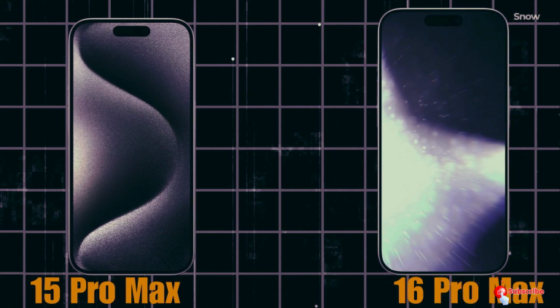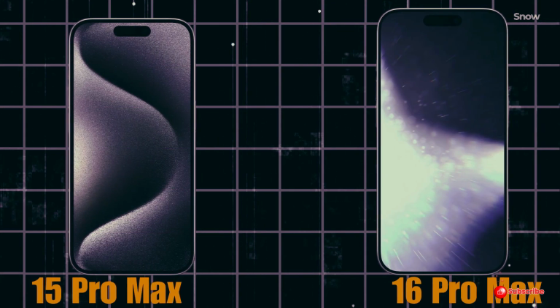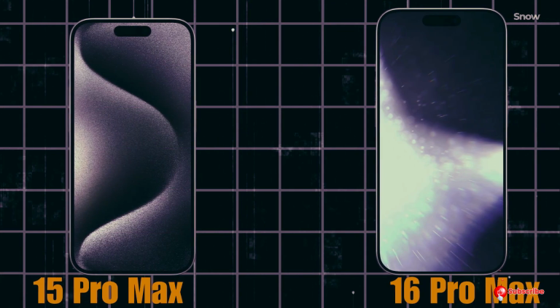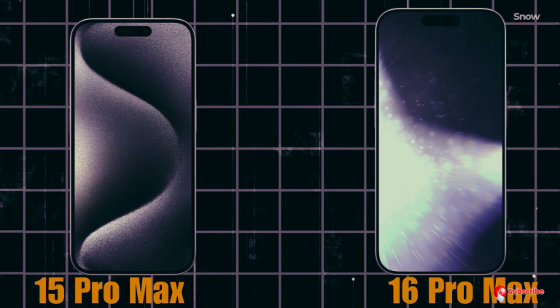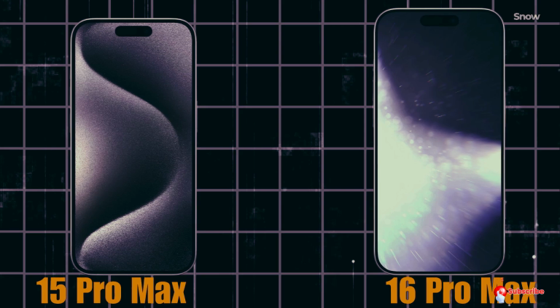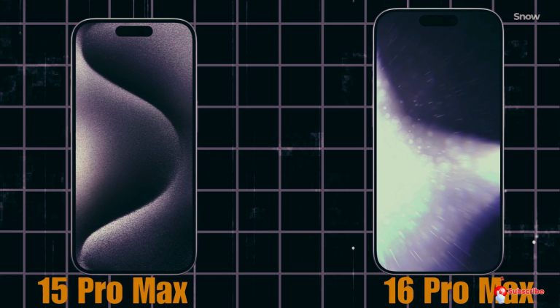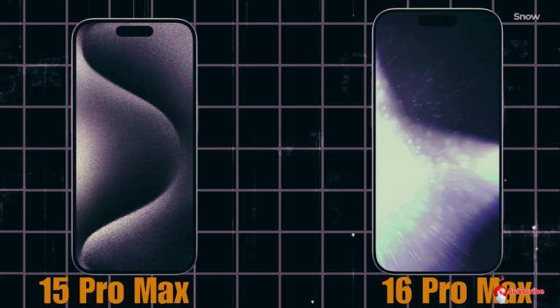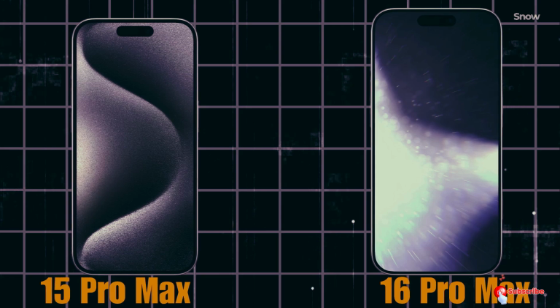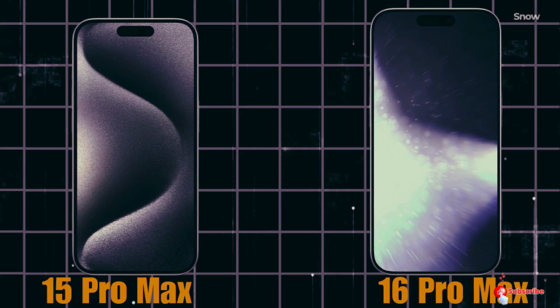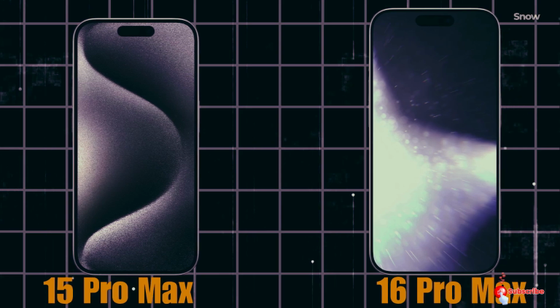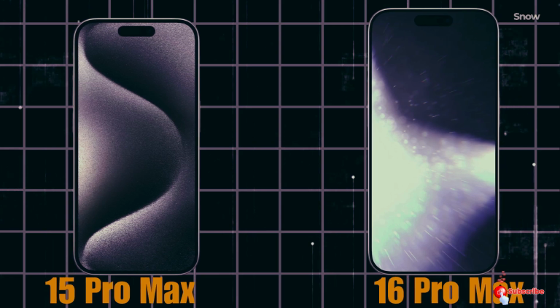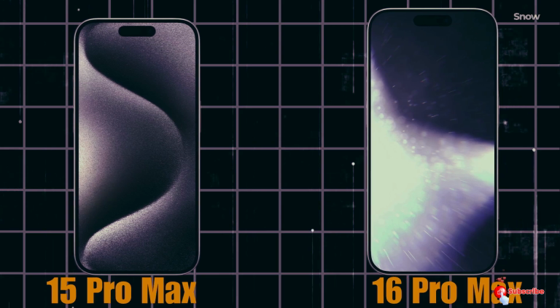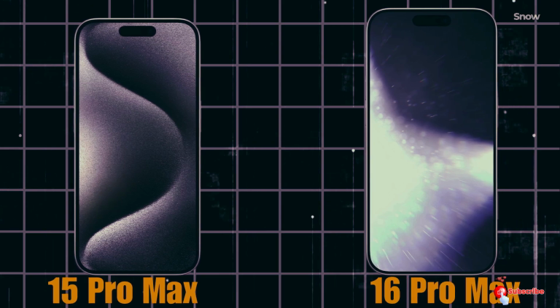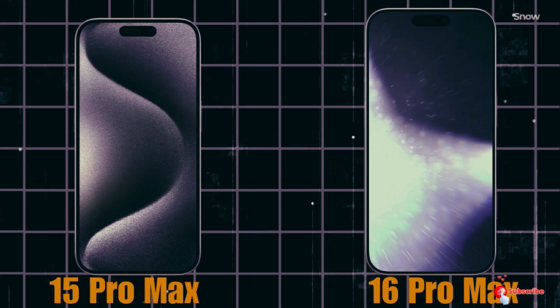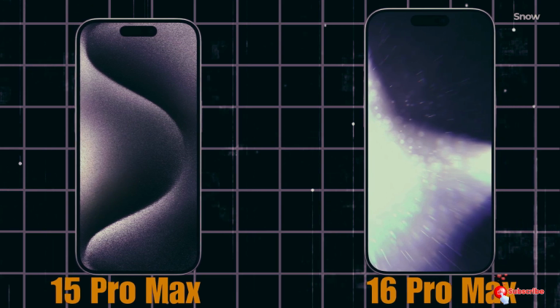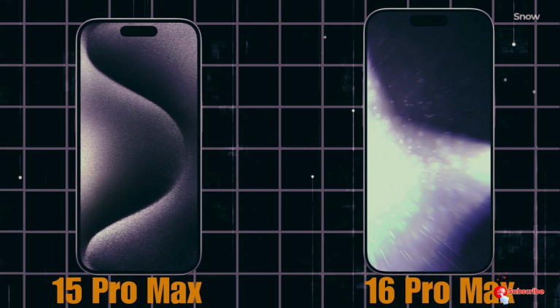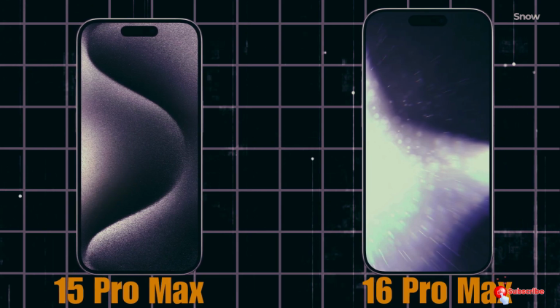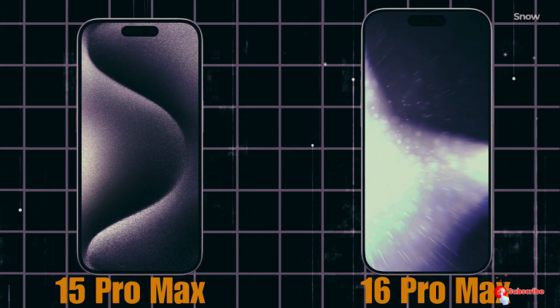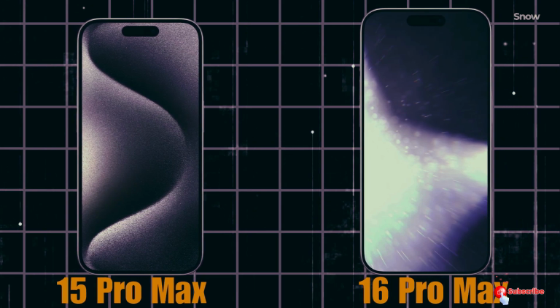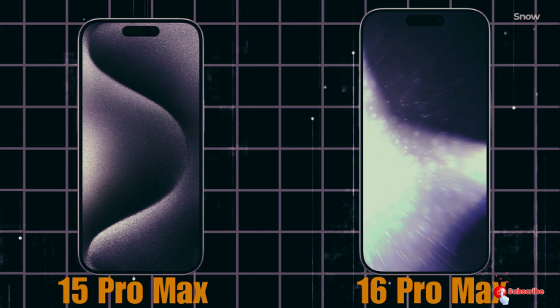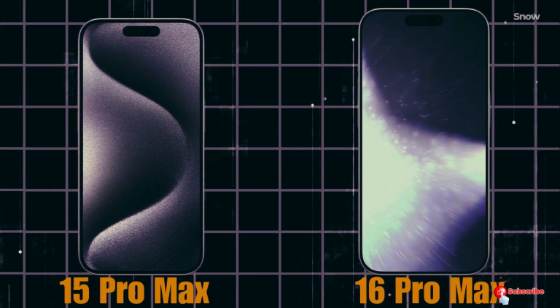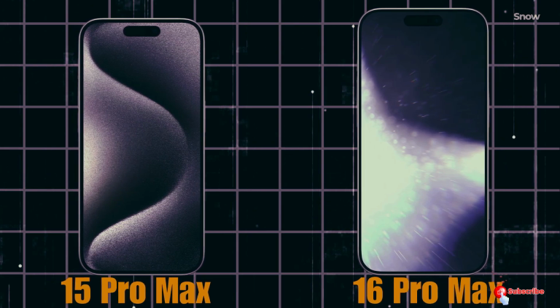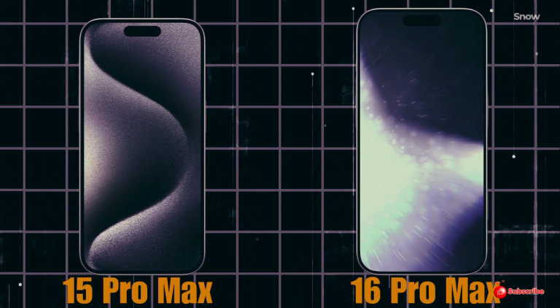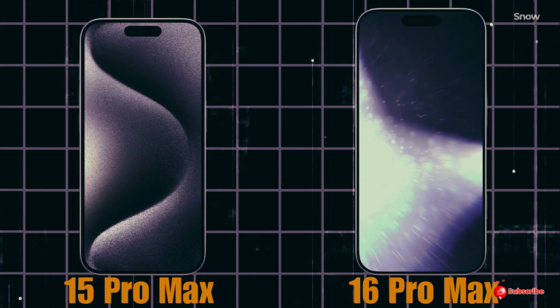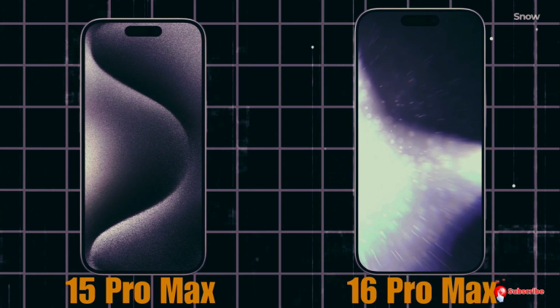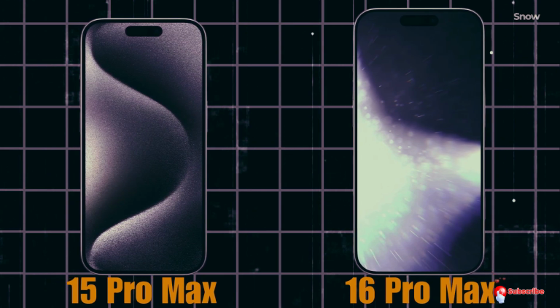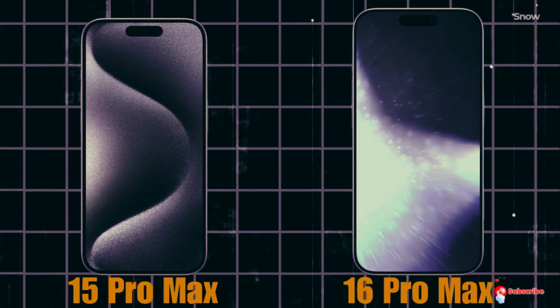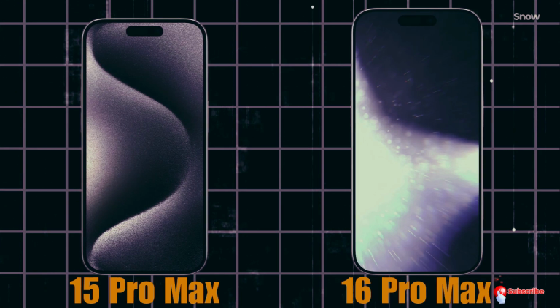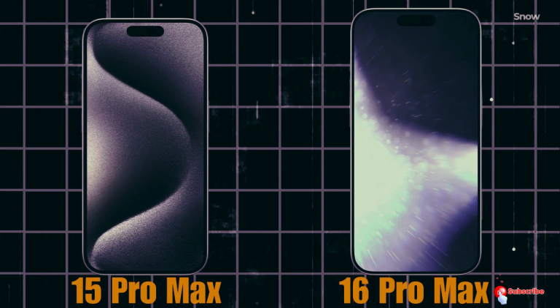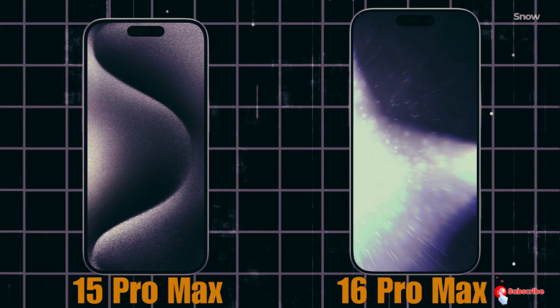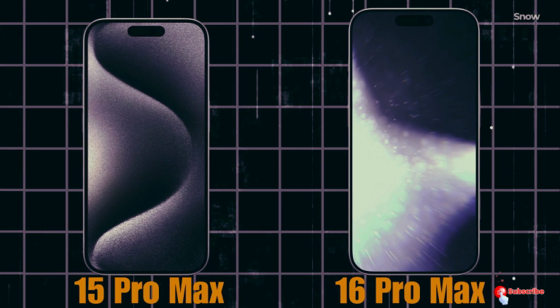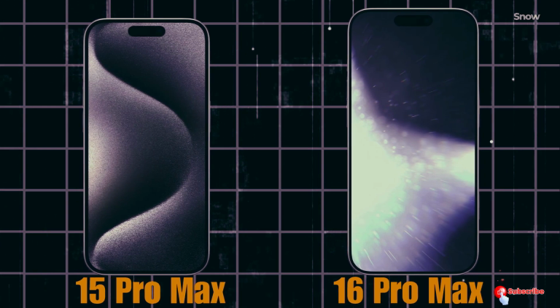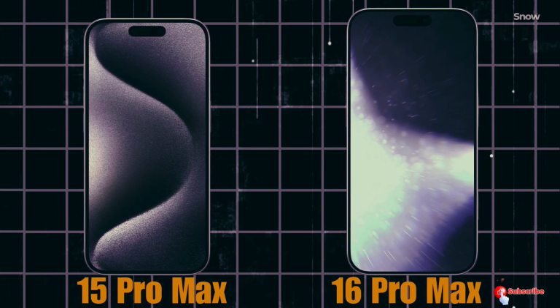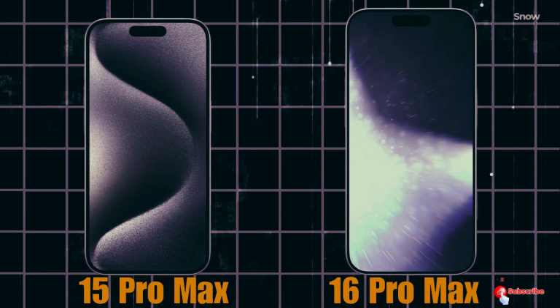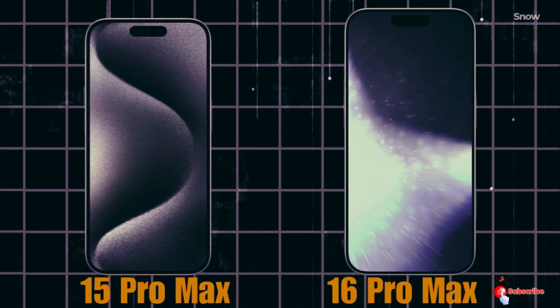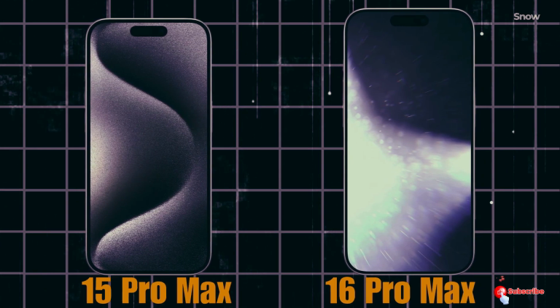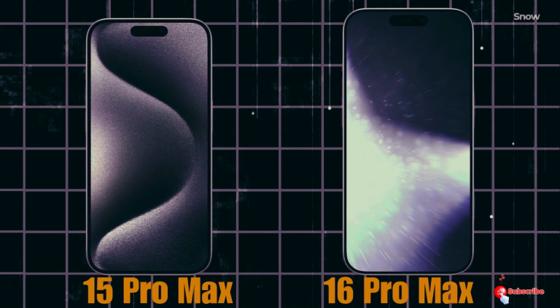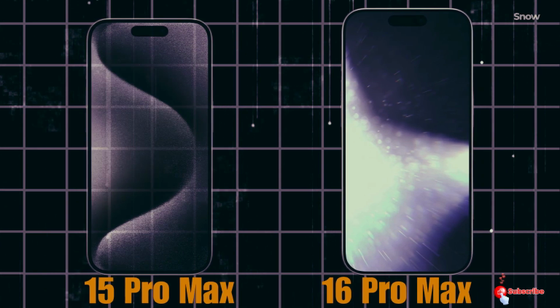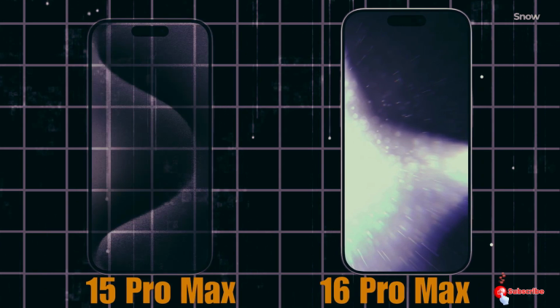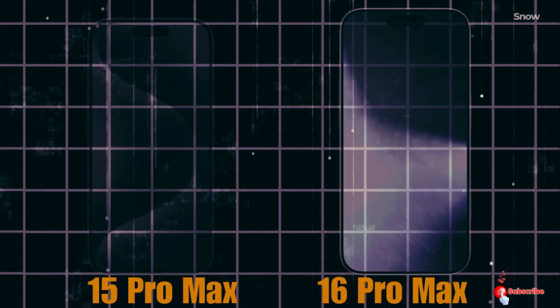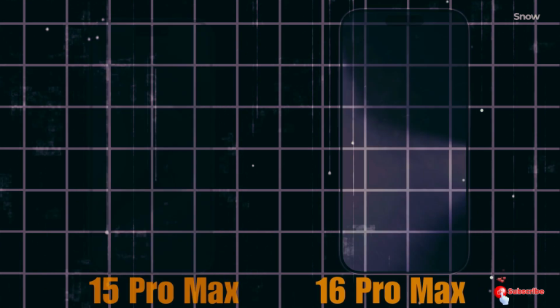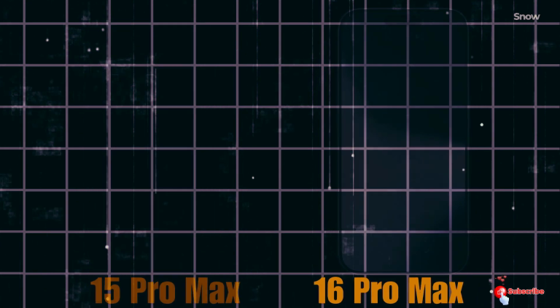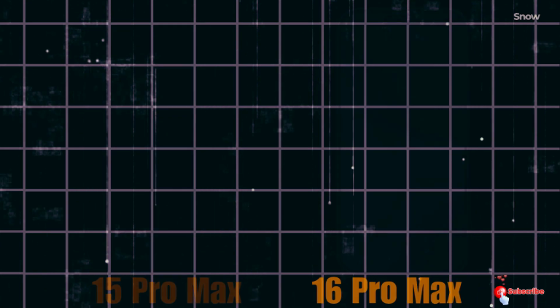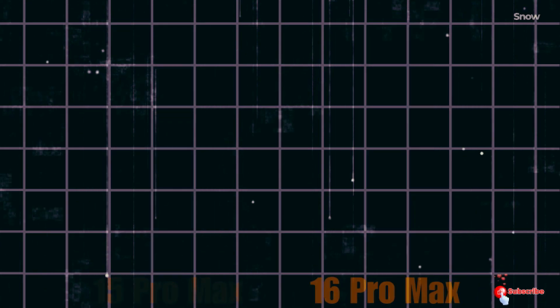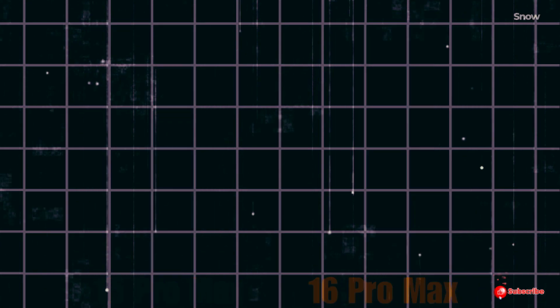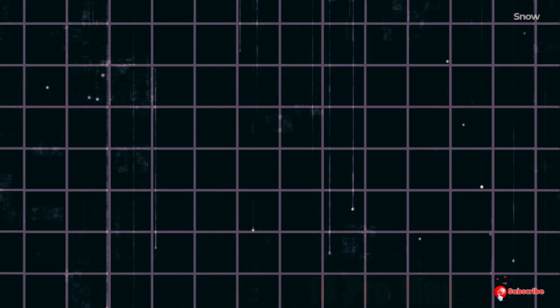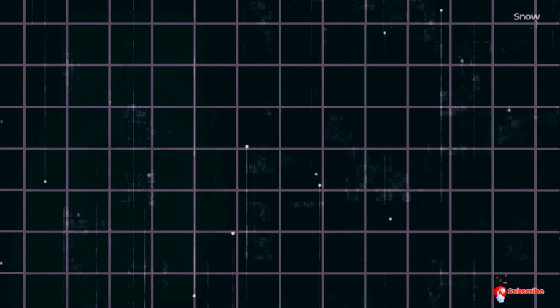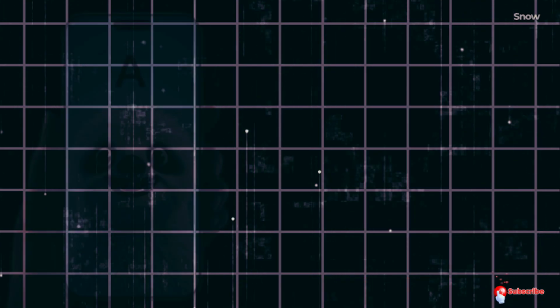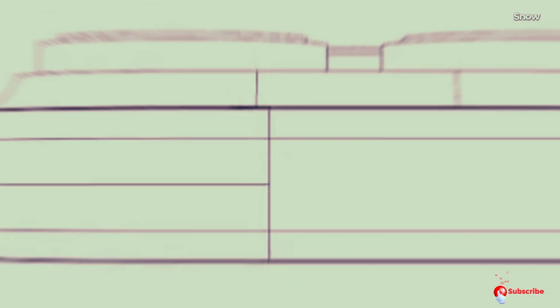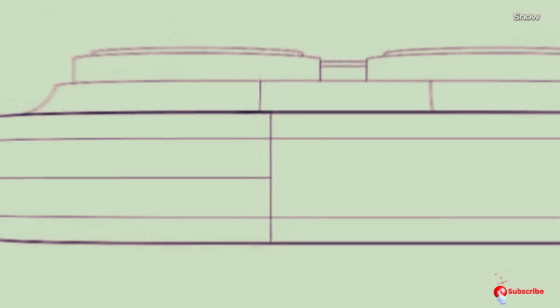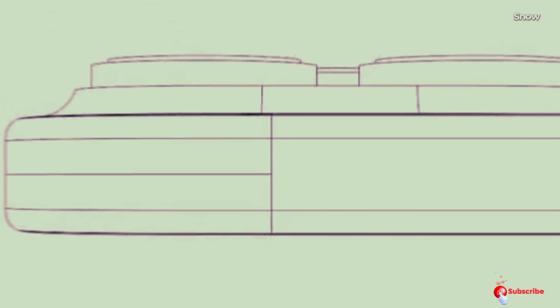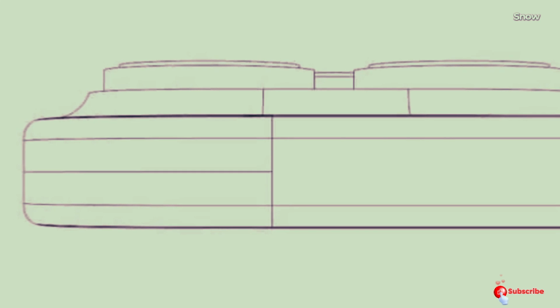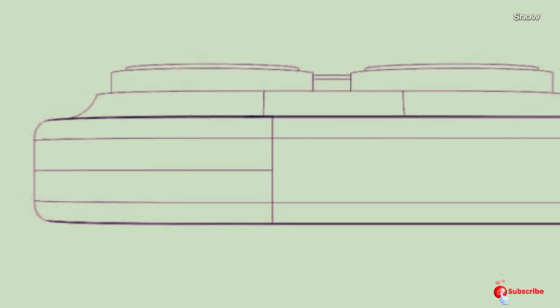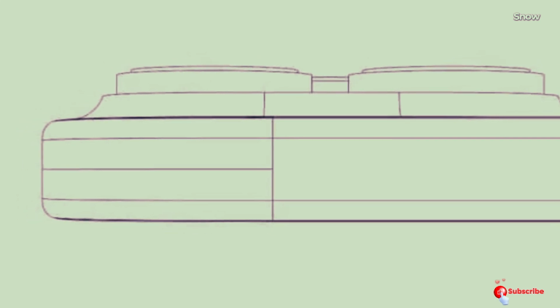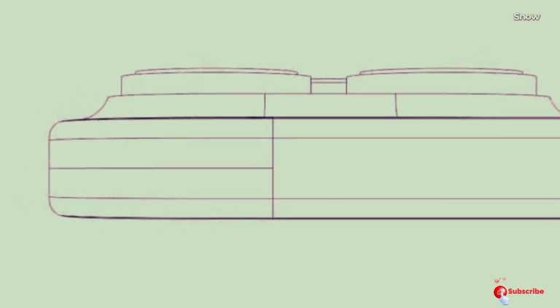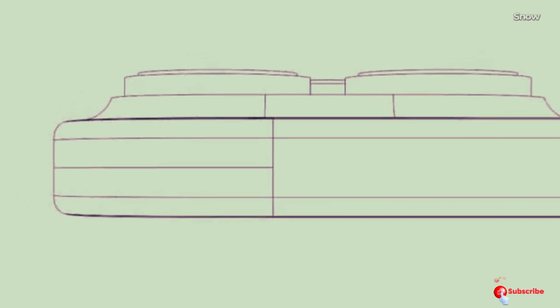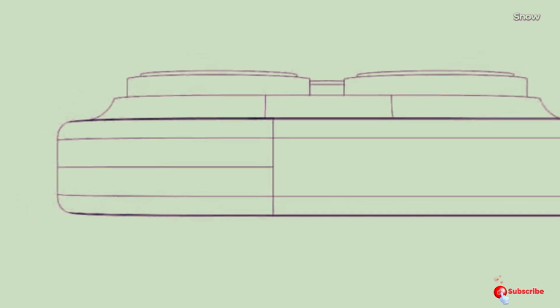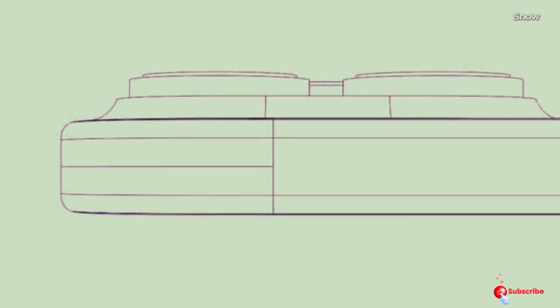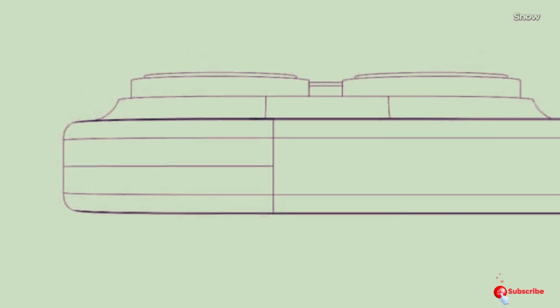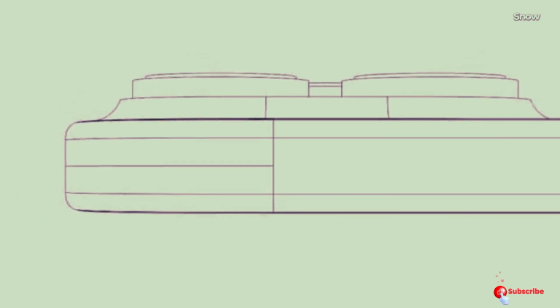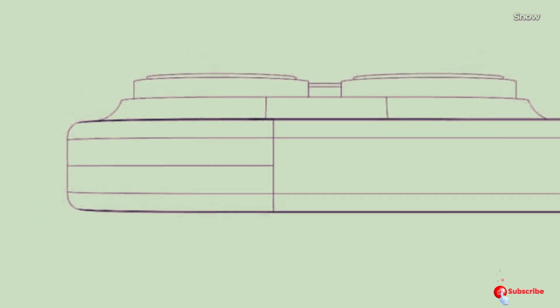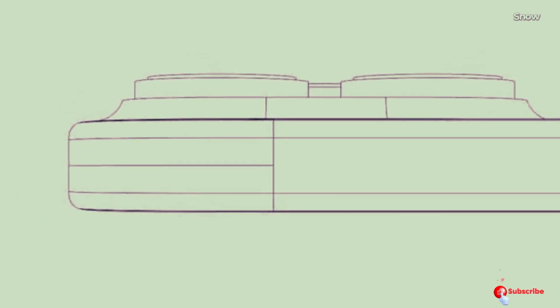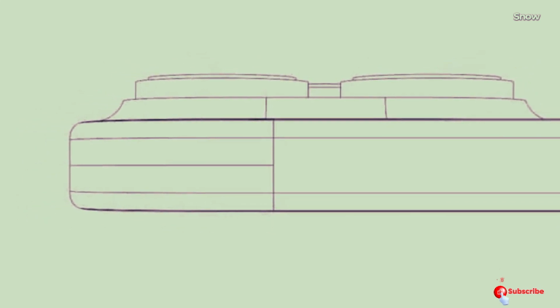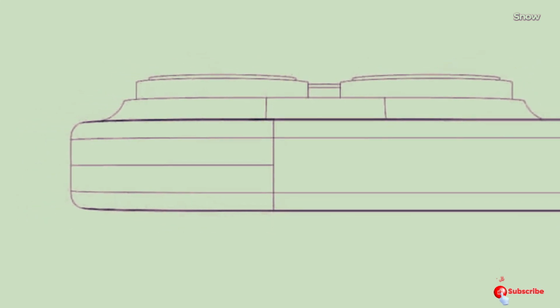LG Display also gets approval to supply OLED for iPhone 16 Pro Max, and will have bigger camera bumps.